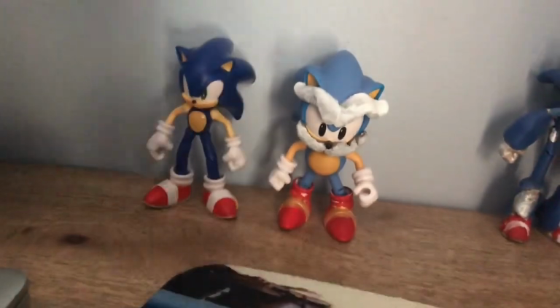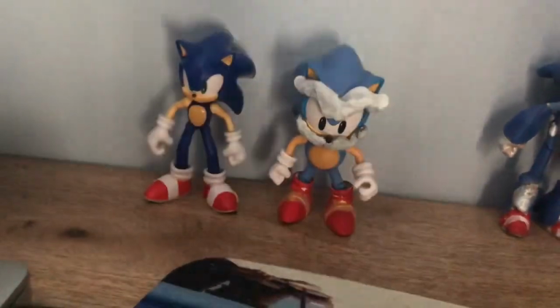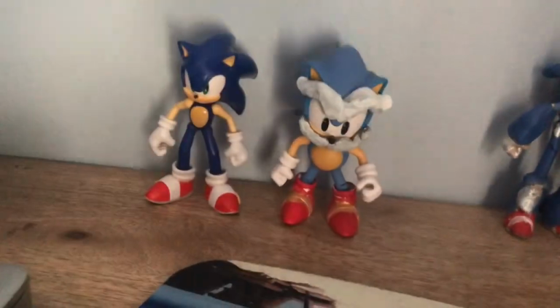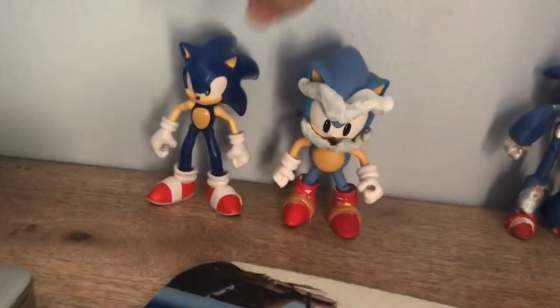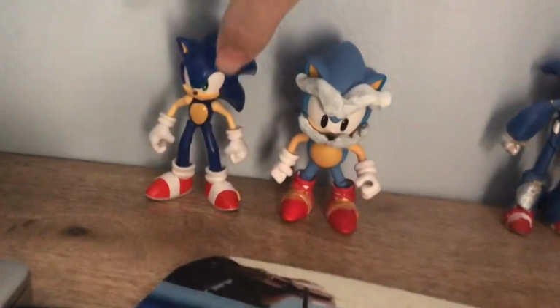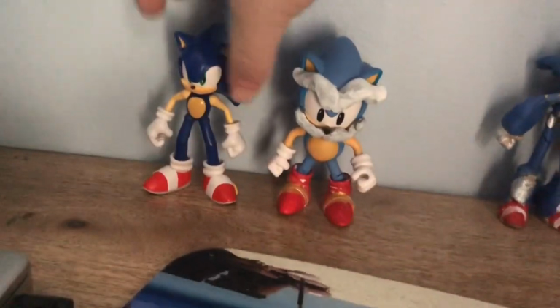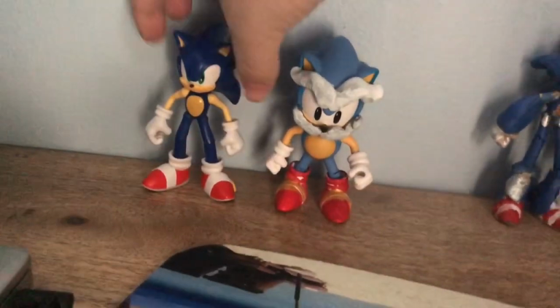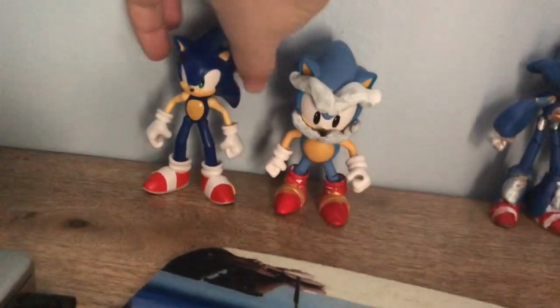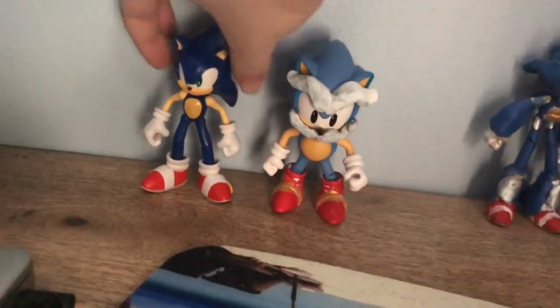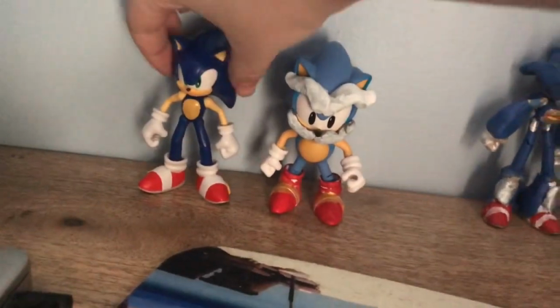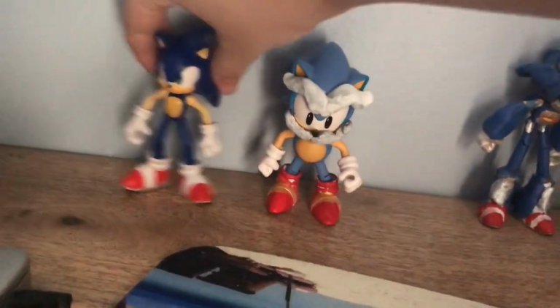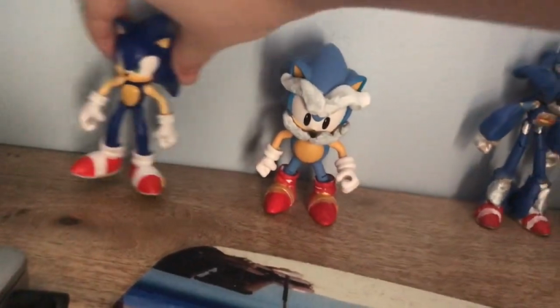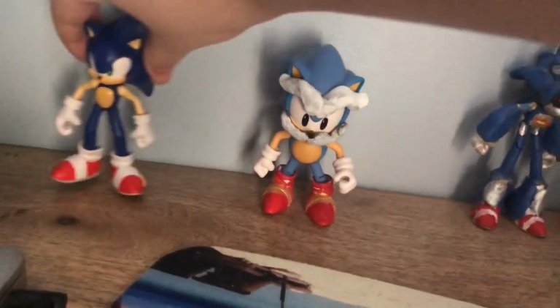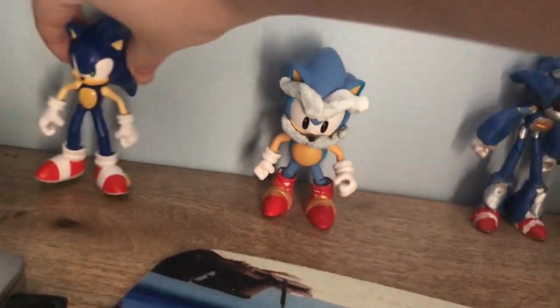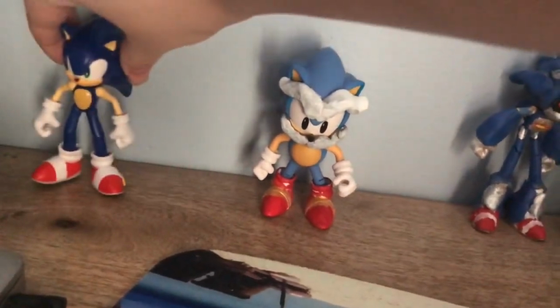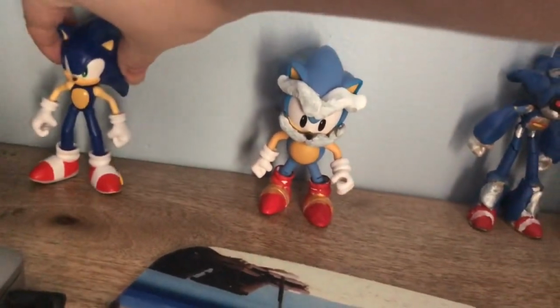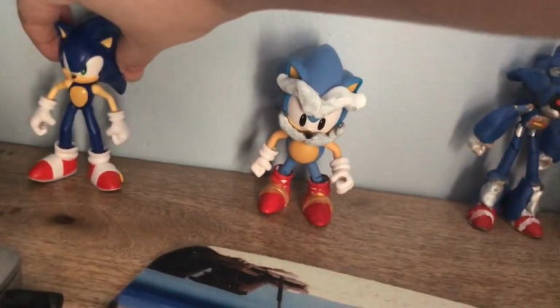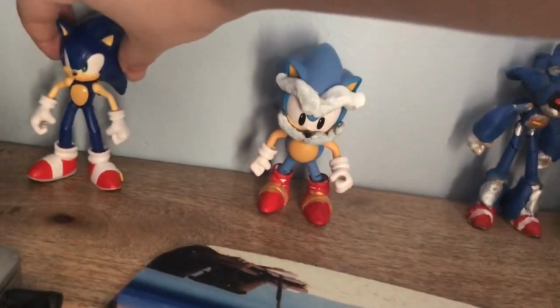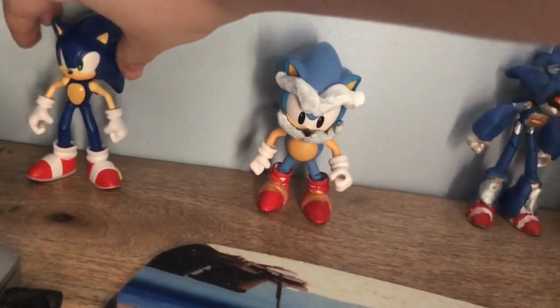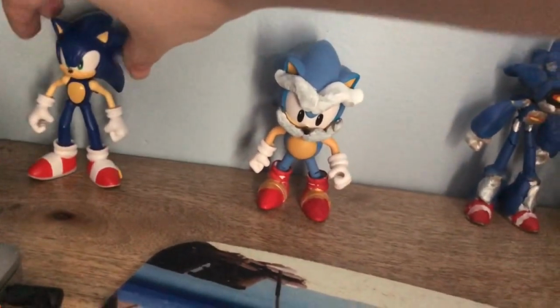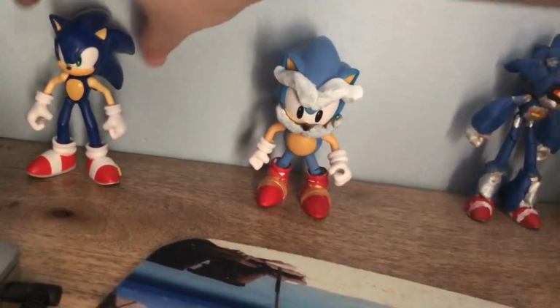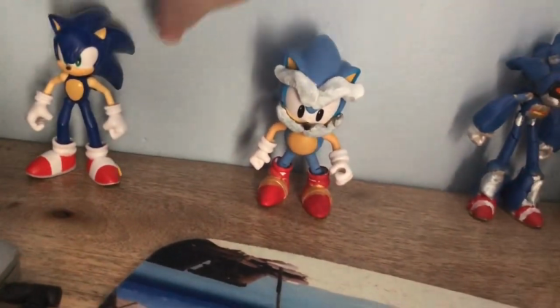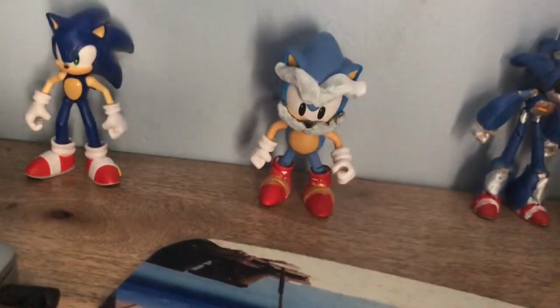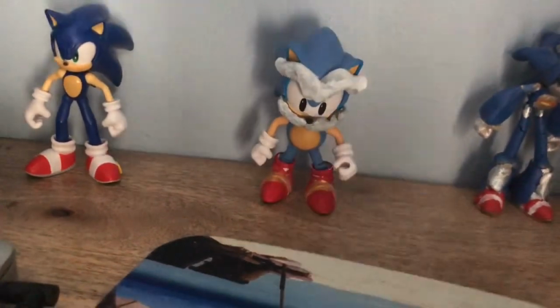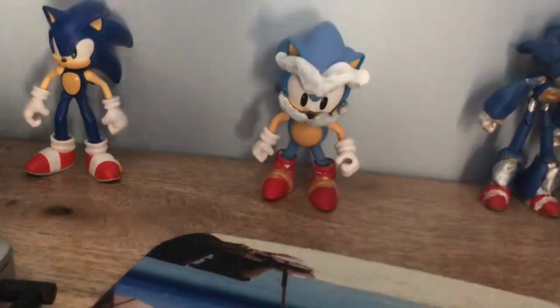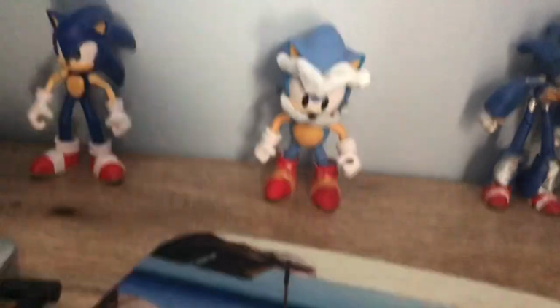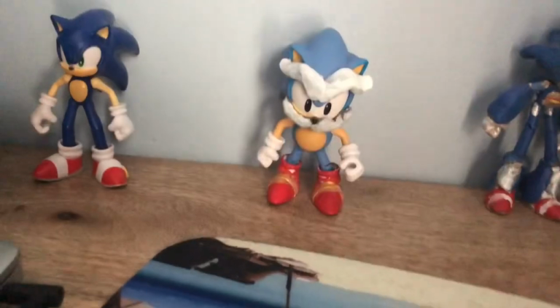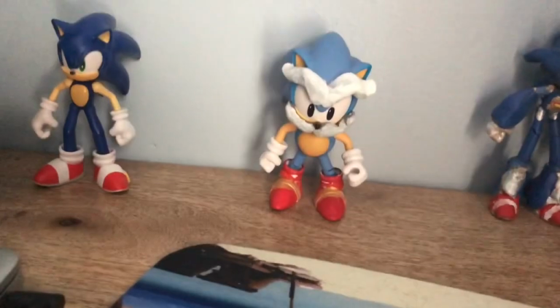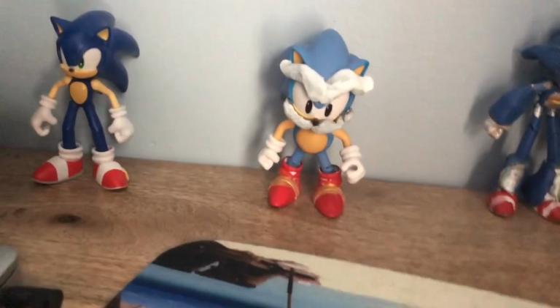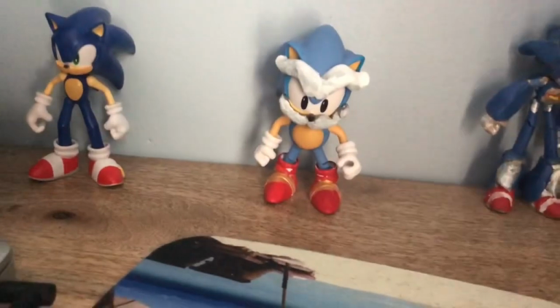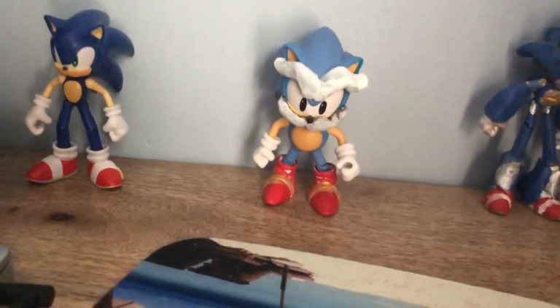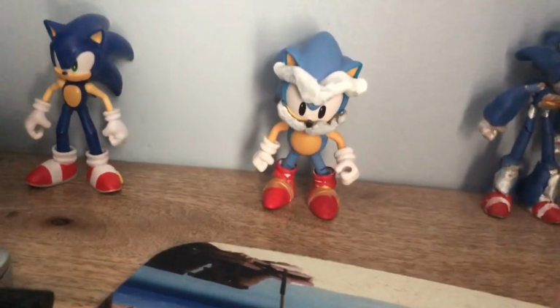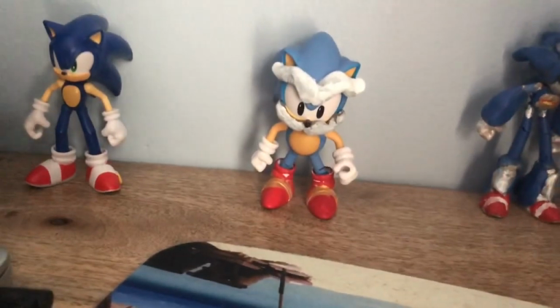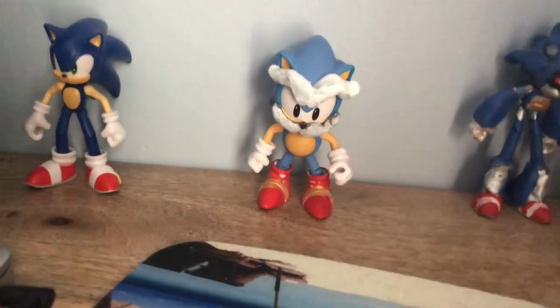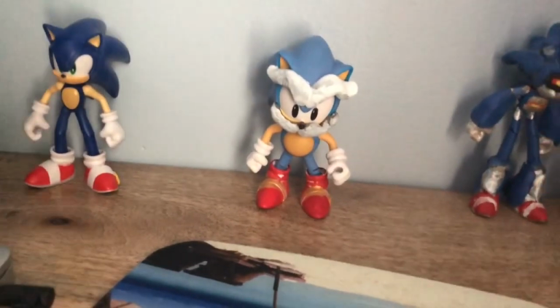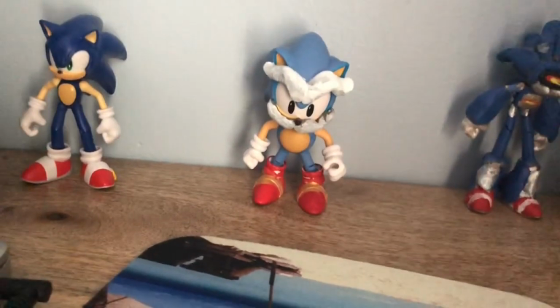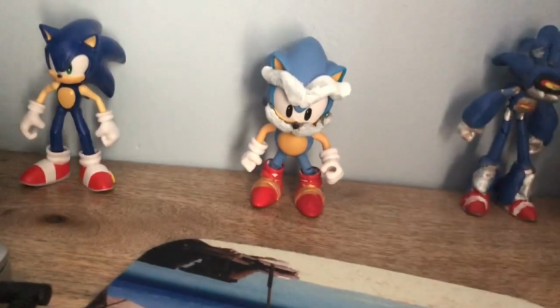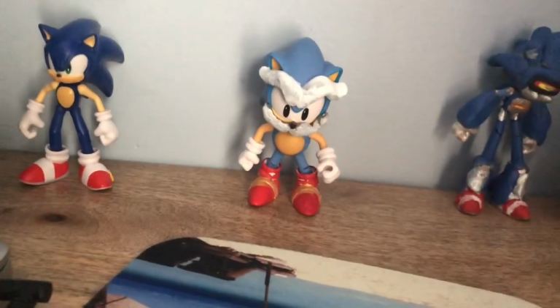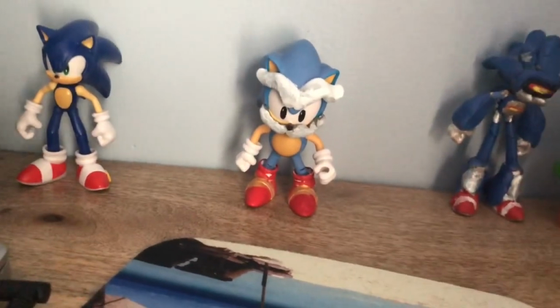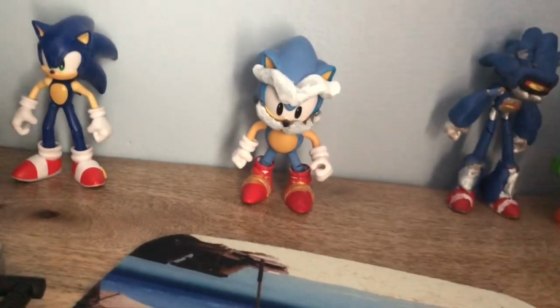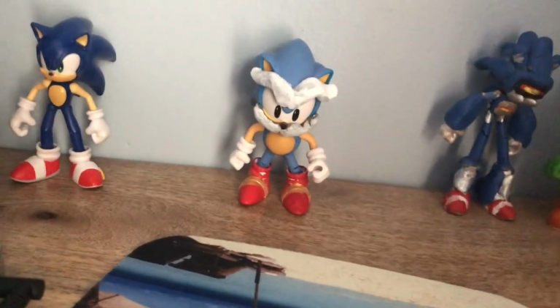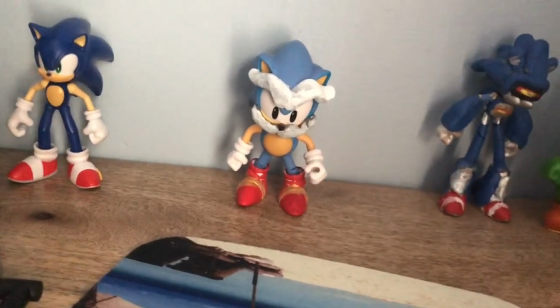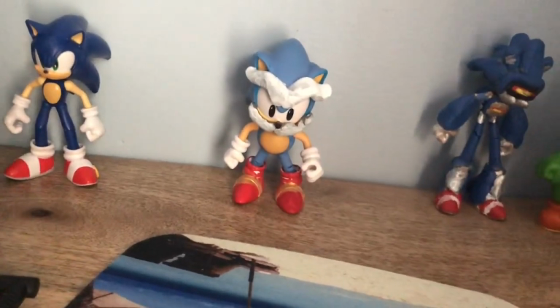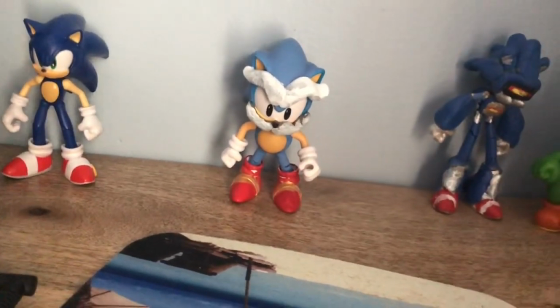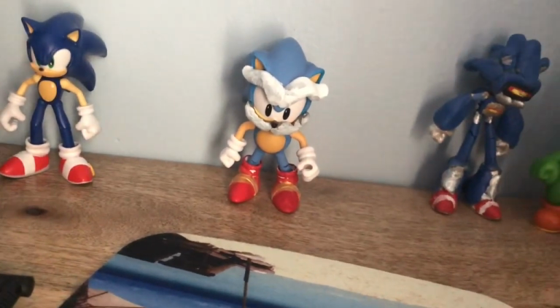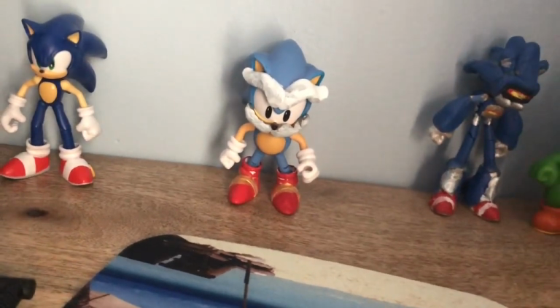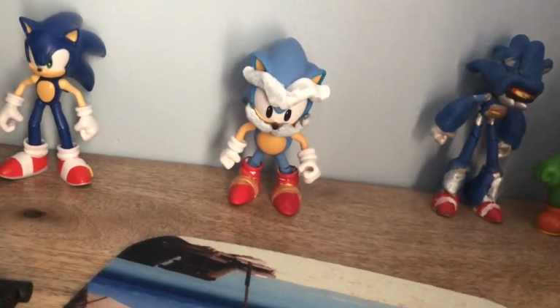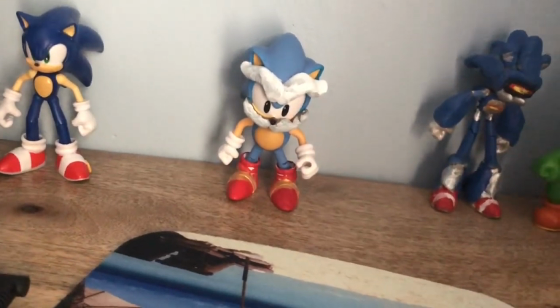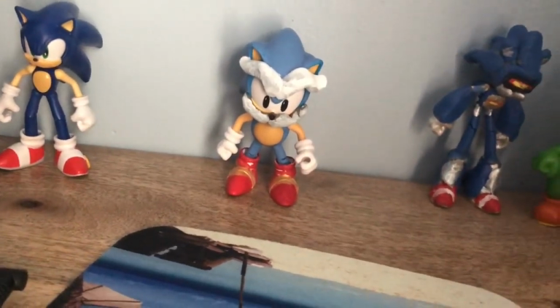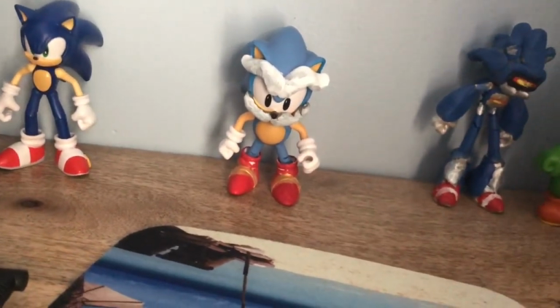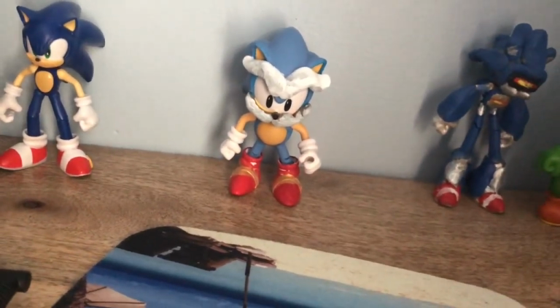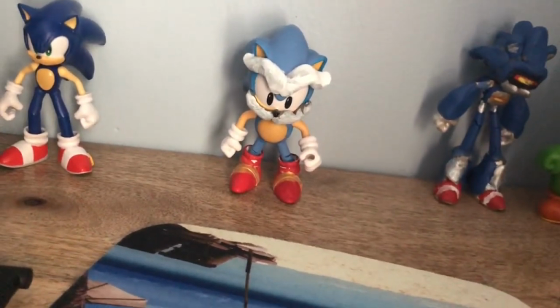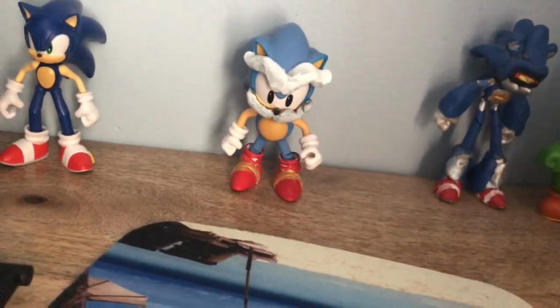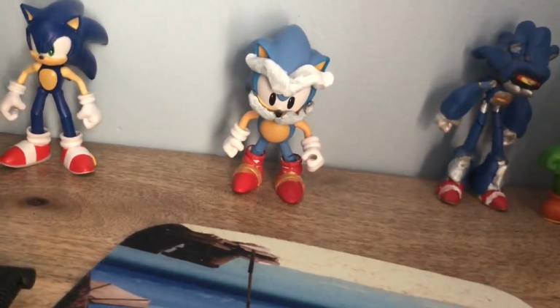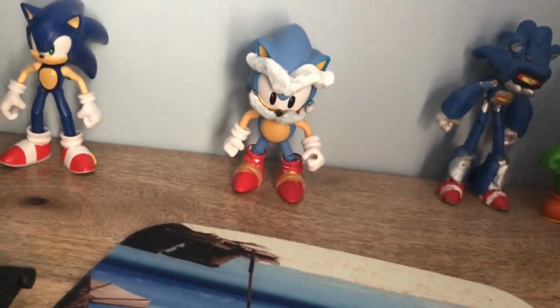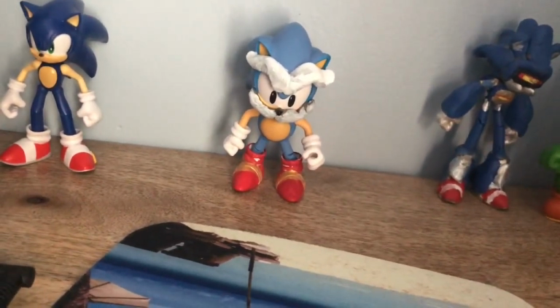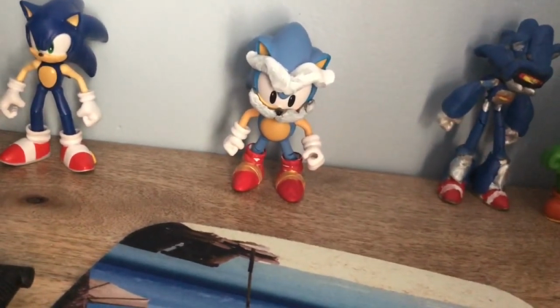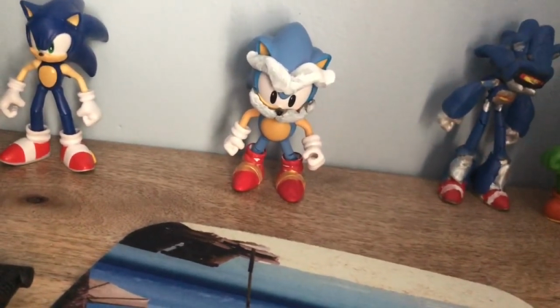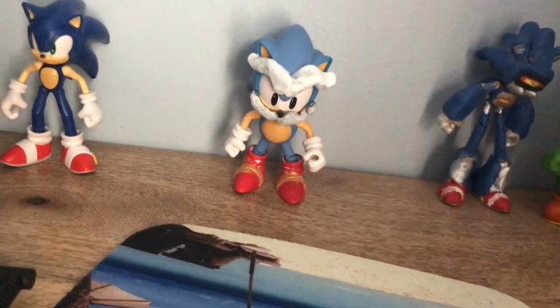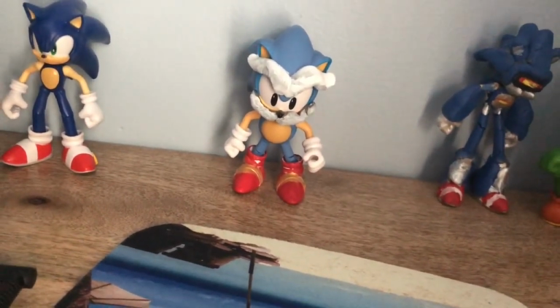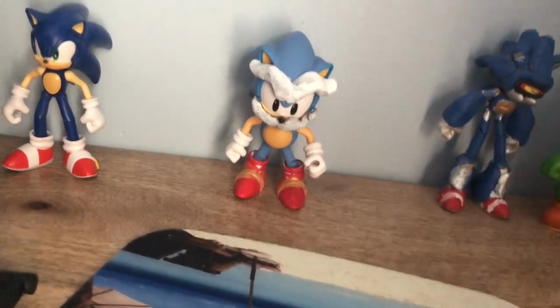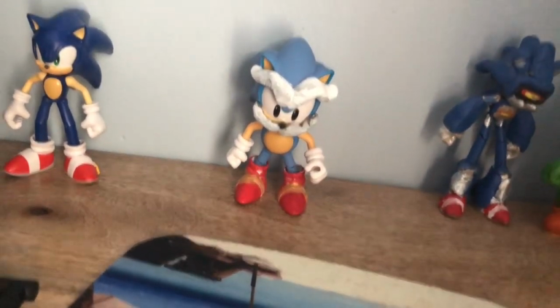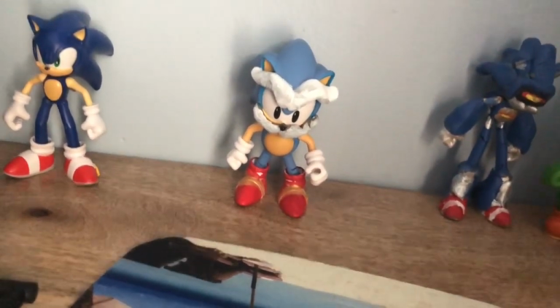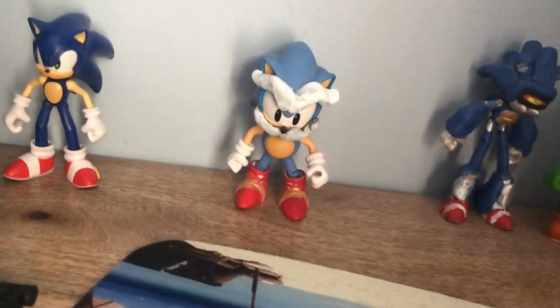I think this scaled pretty well, even though I put Uncle Chuck as his classic form because I just feel nostalgic.